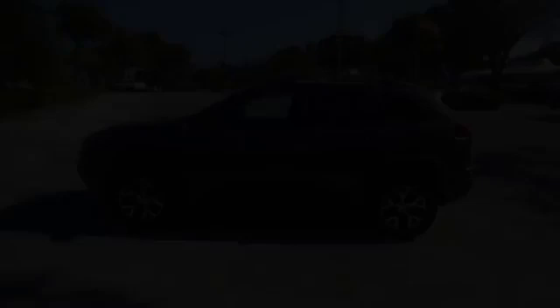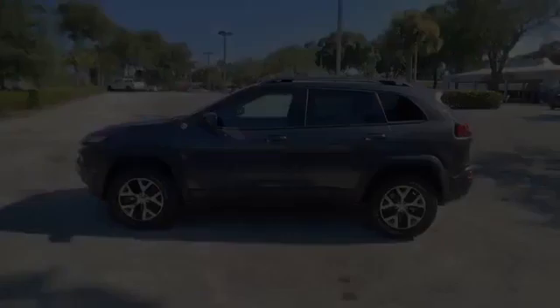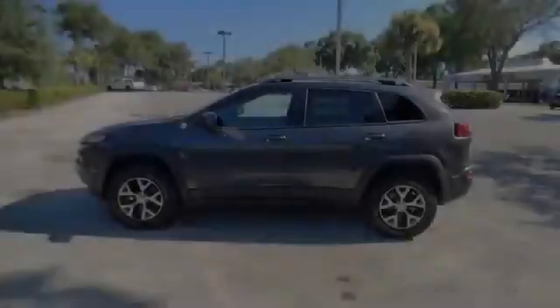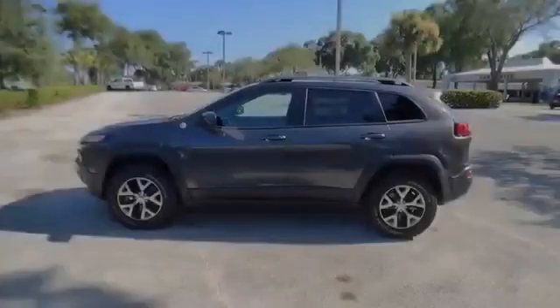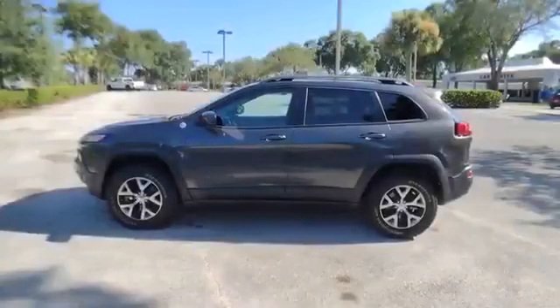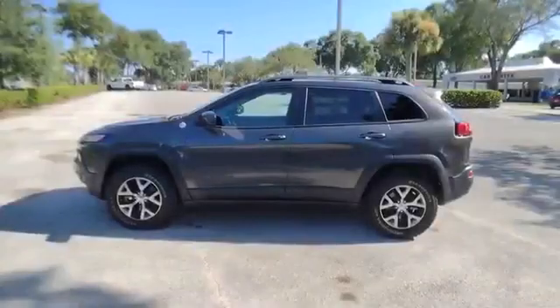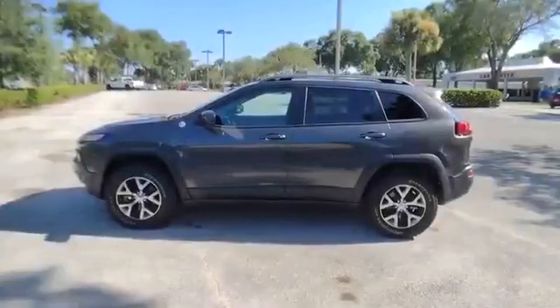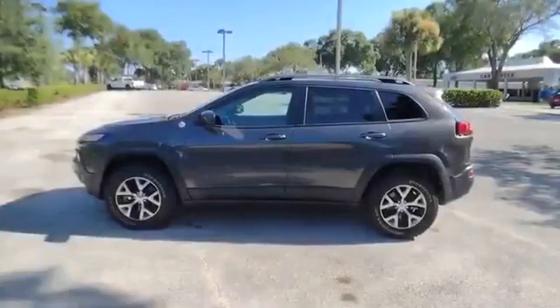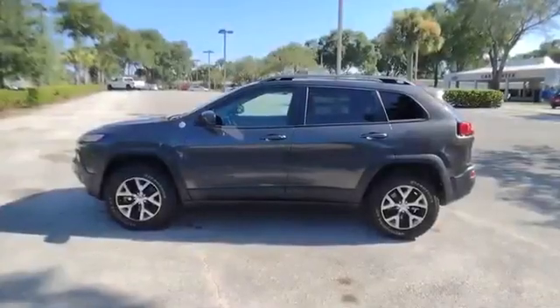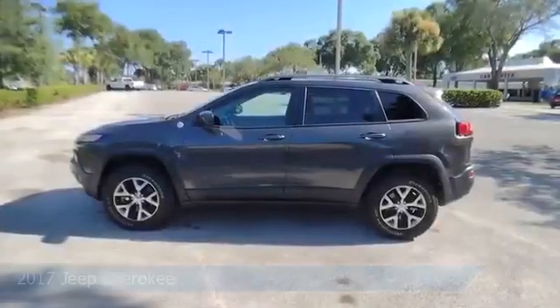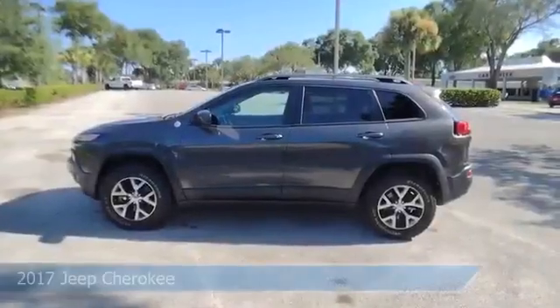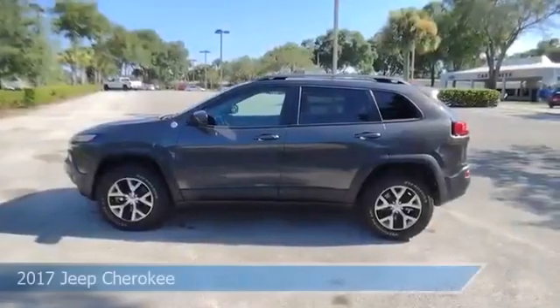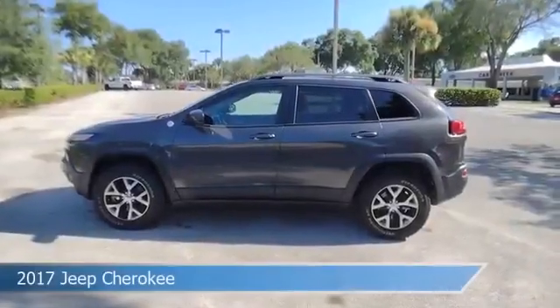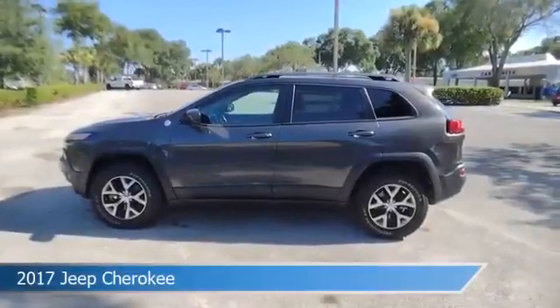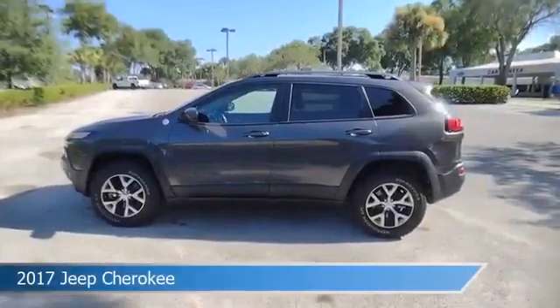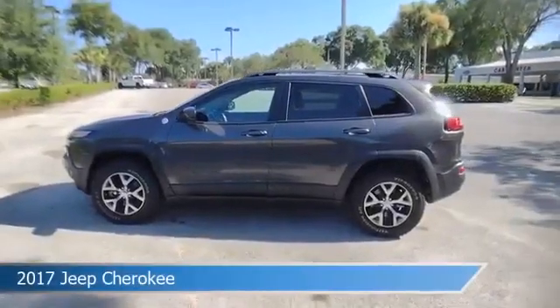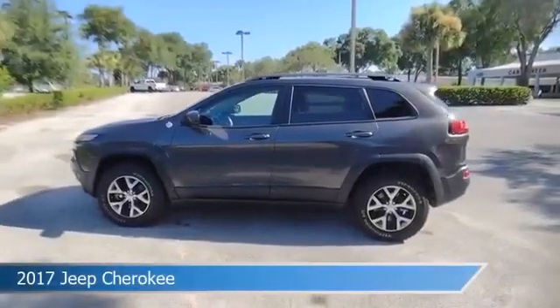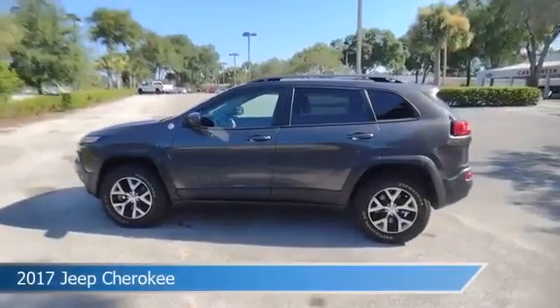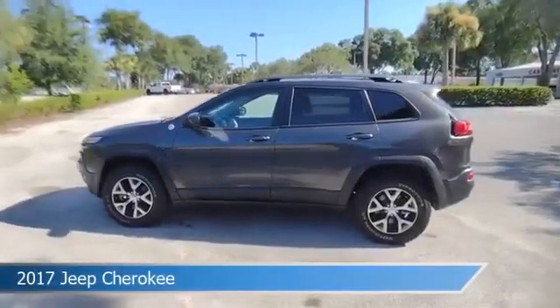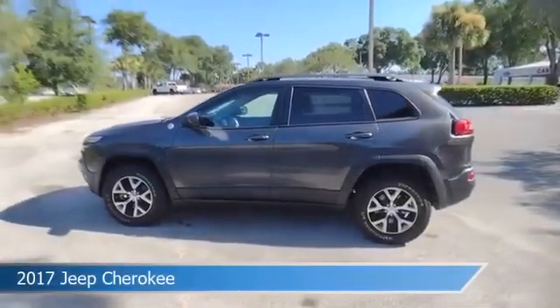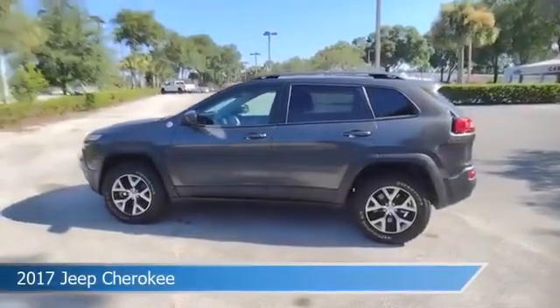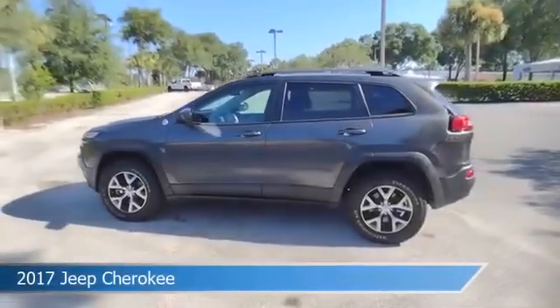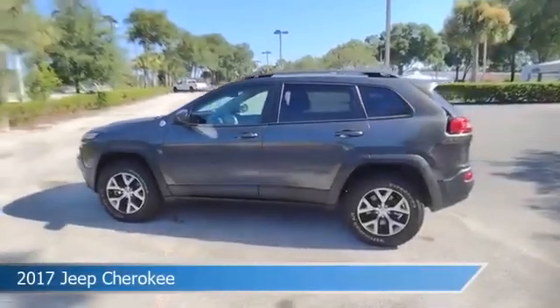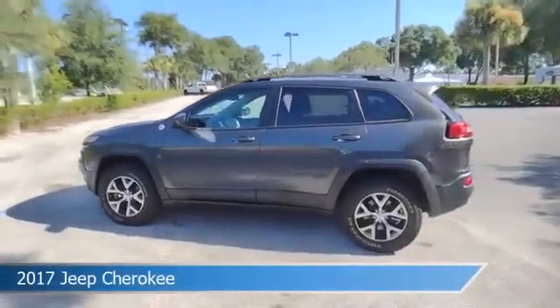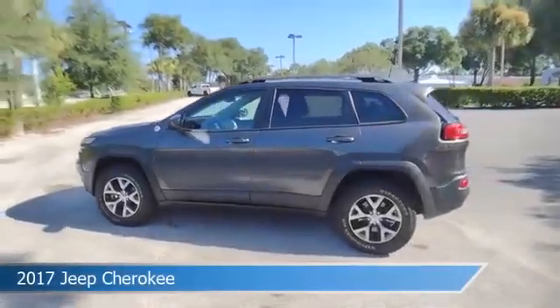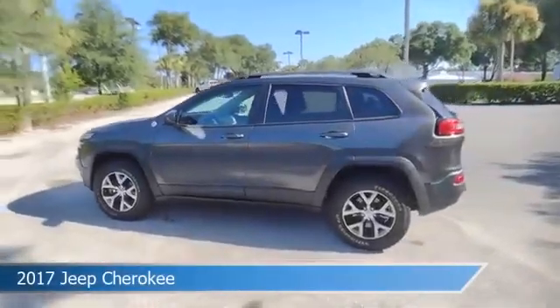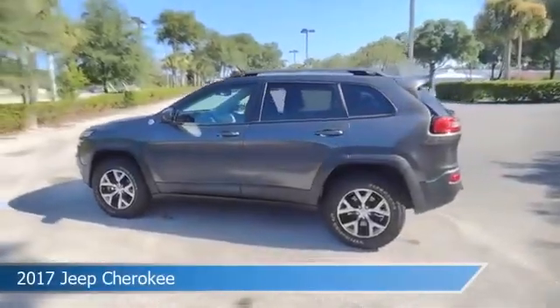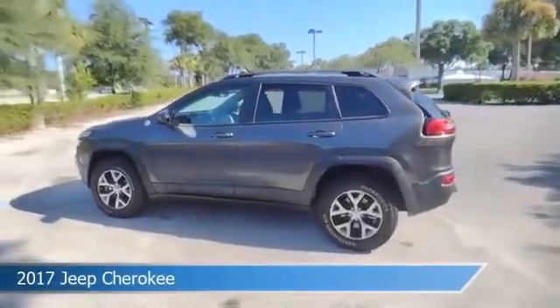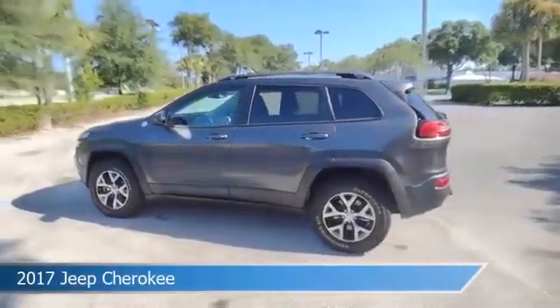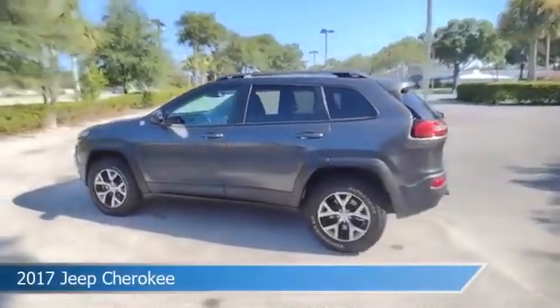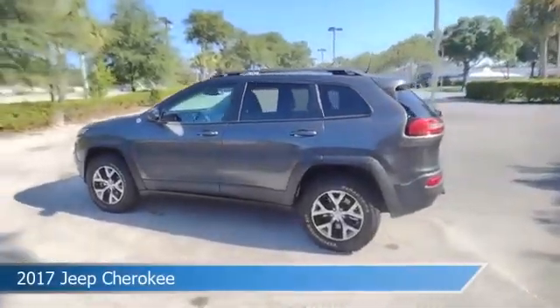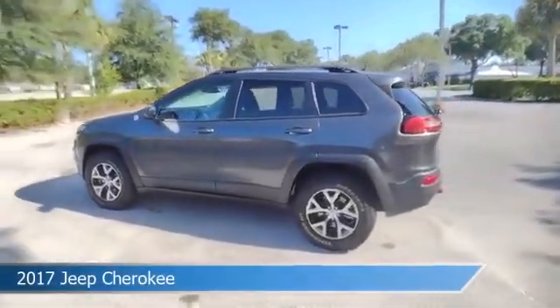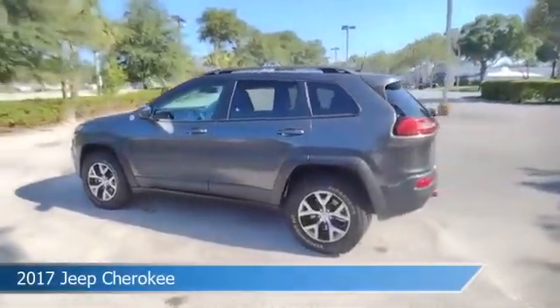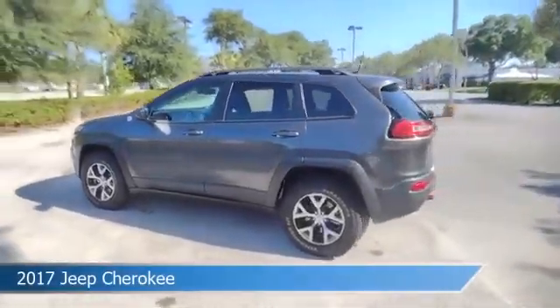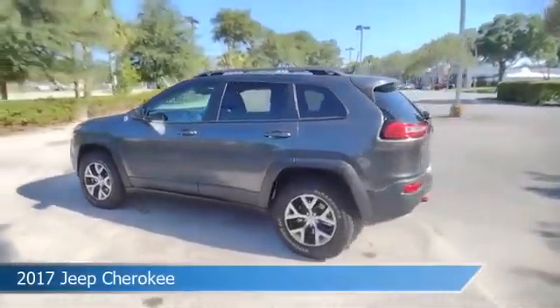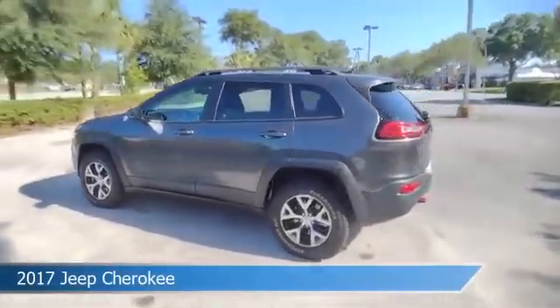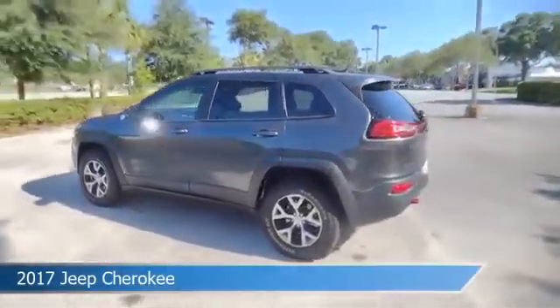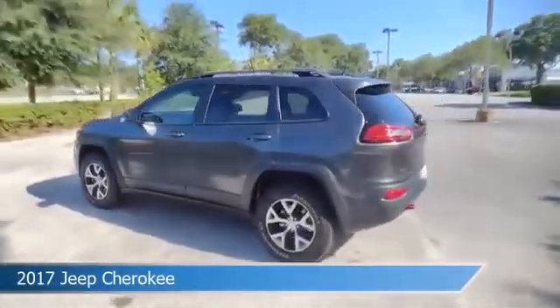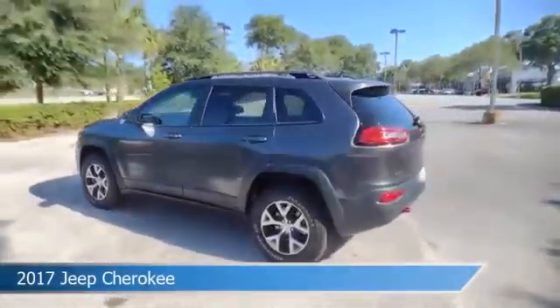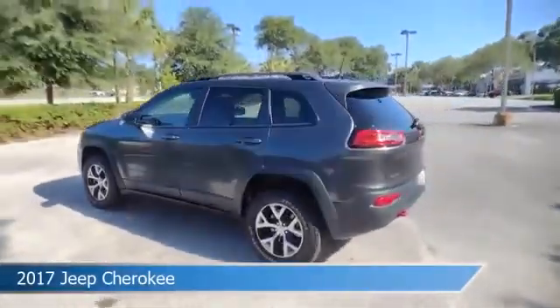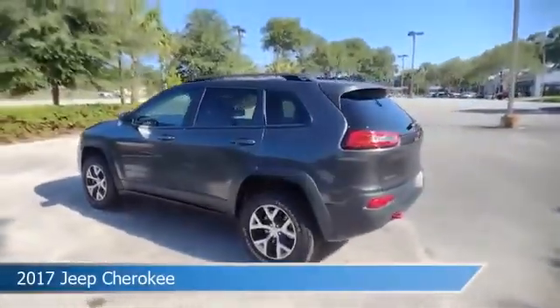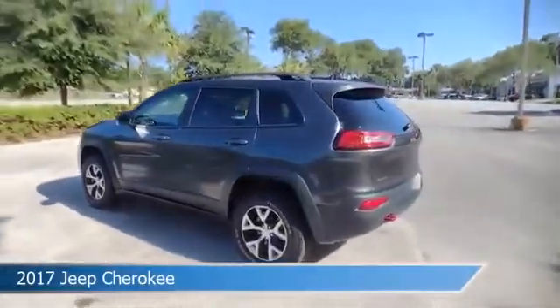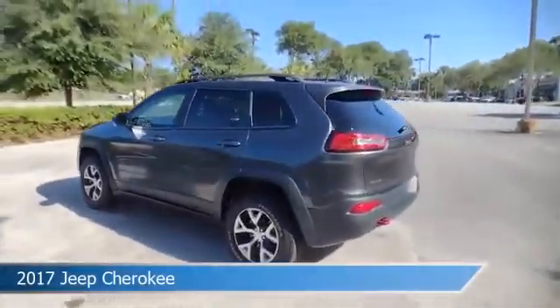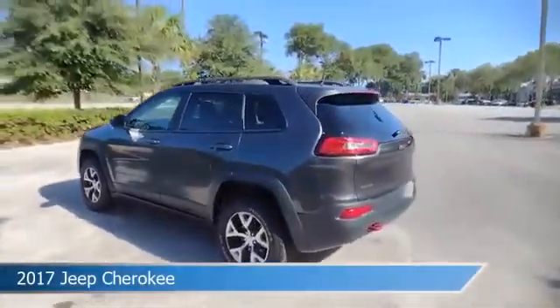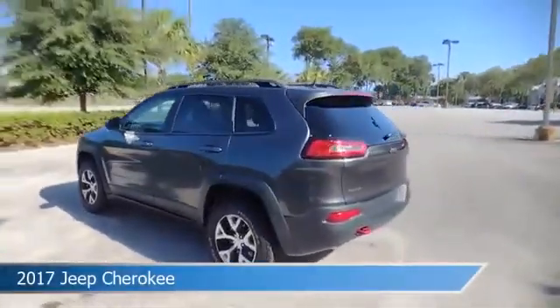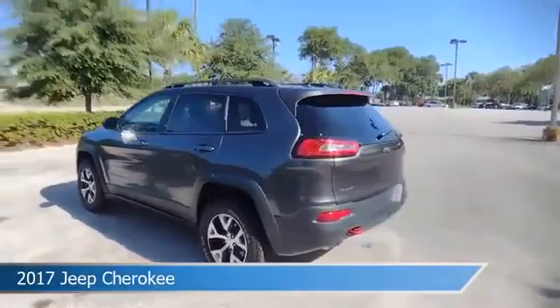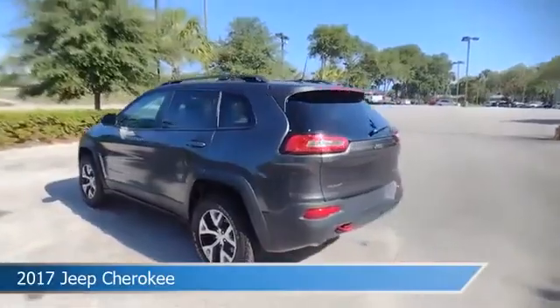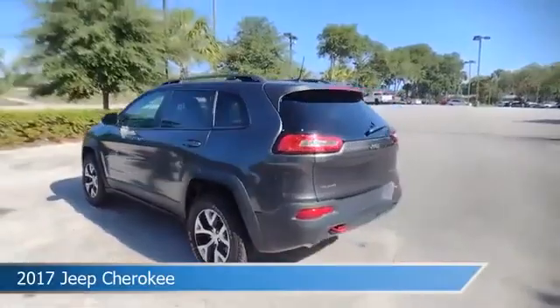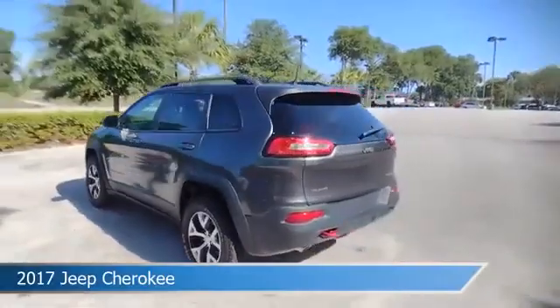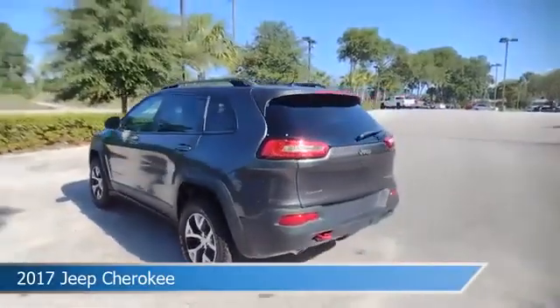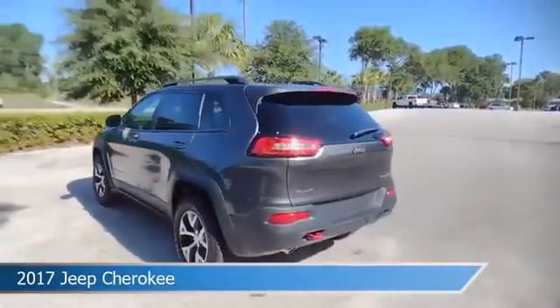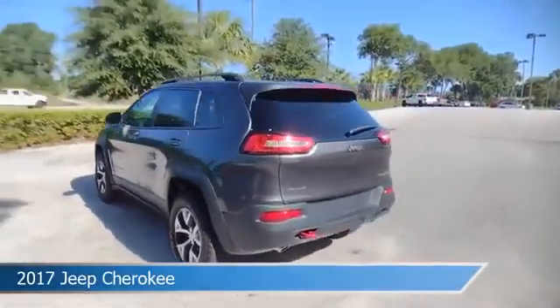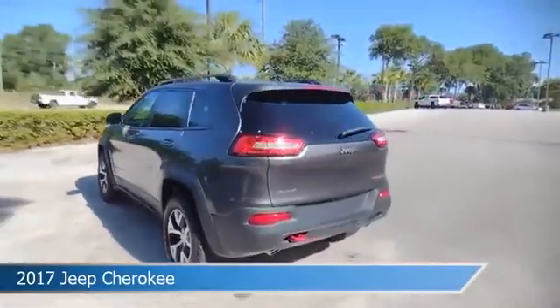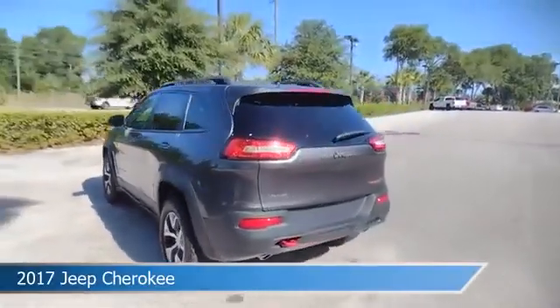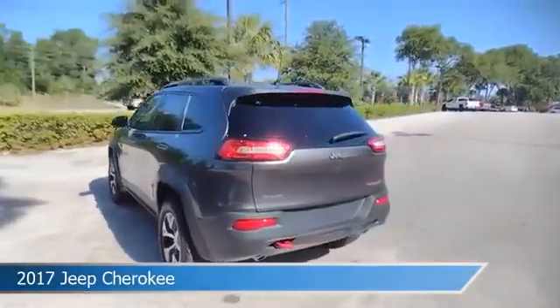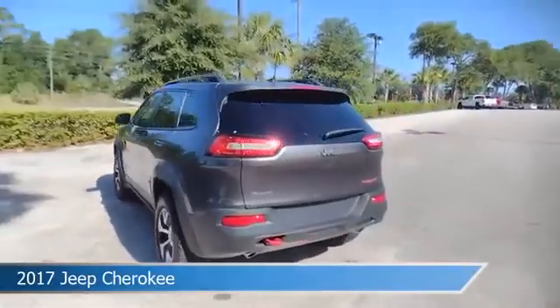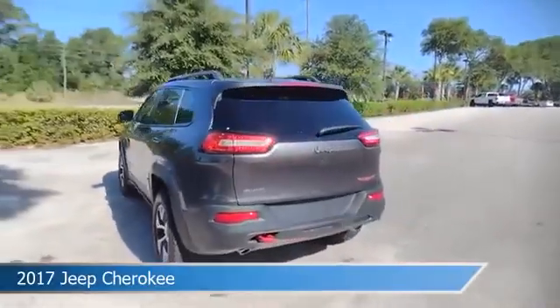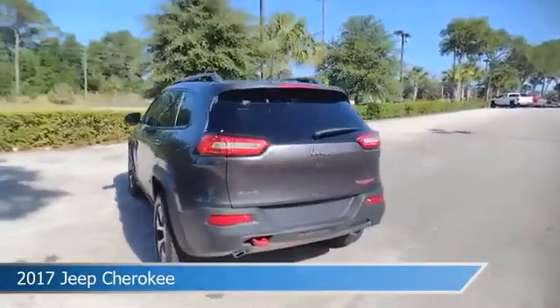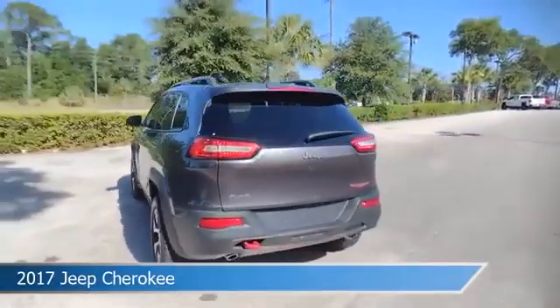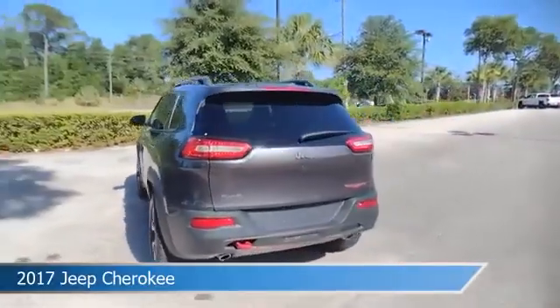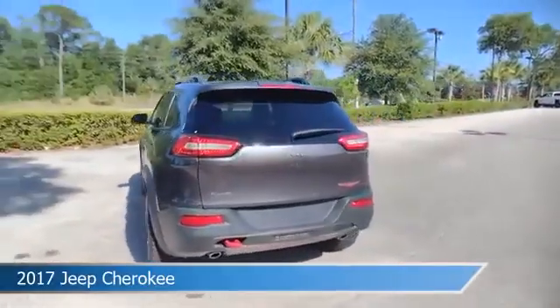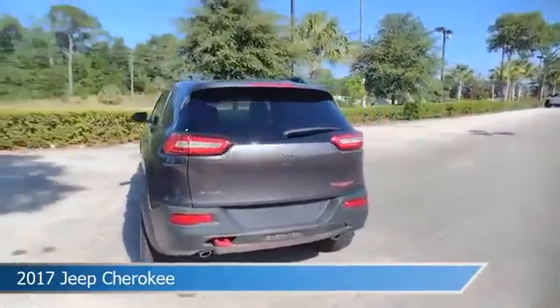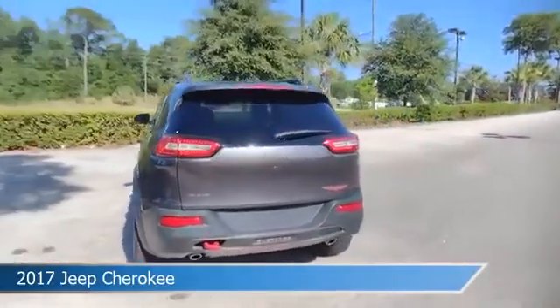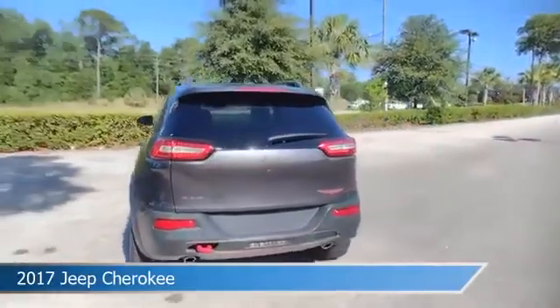Take a look at this 2017 Jeep Cherokee, equipped with an automatic transmission in granite crystal metallic clear coat.